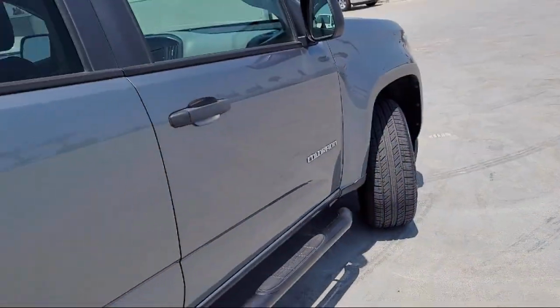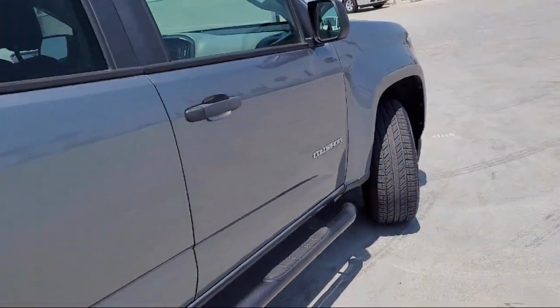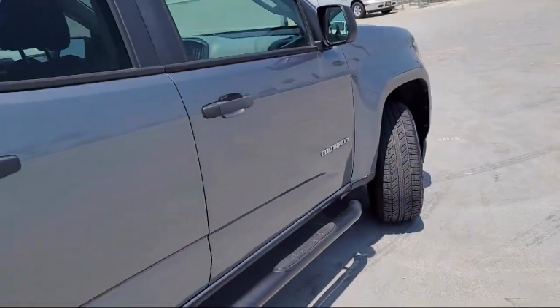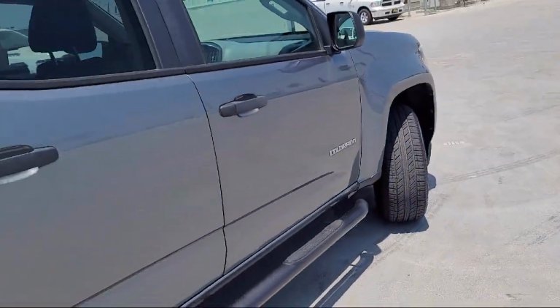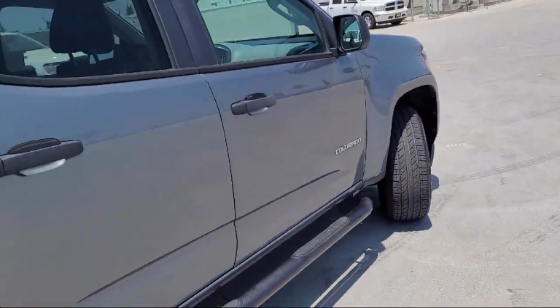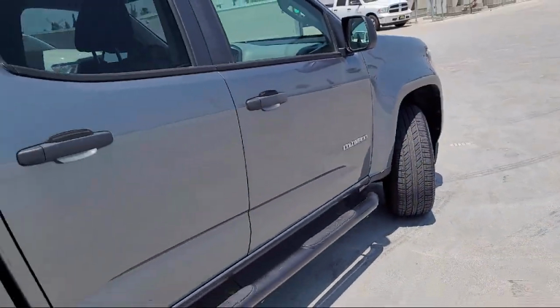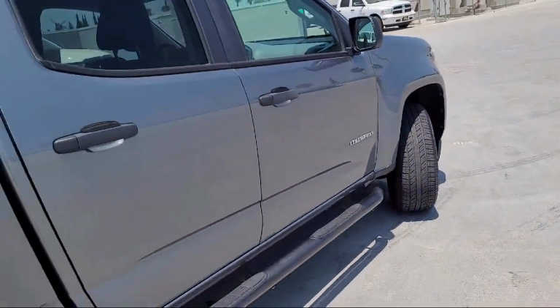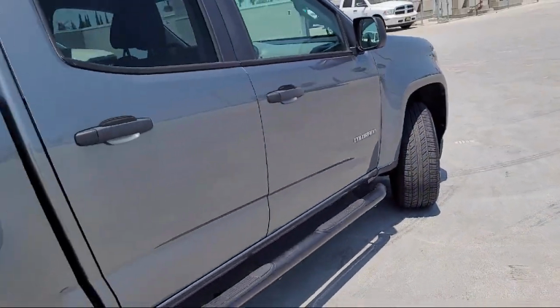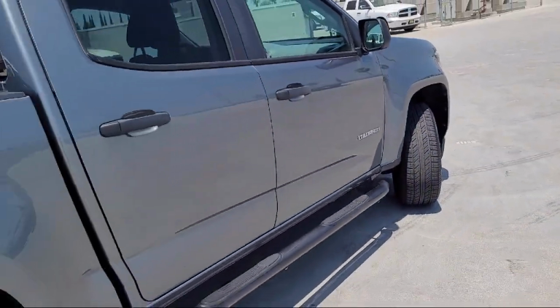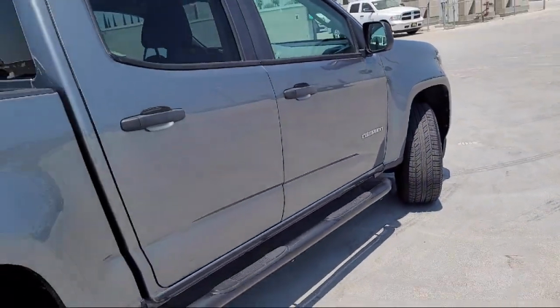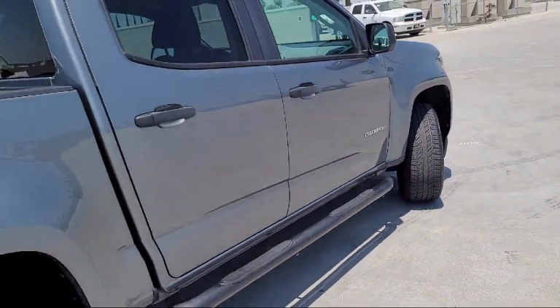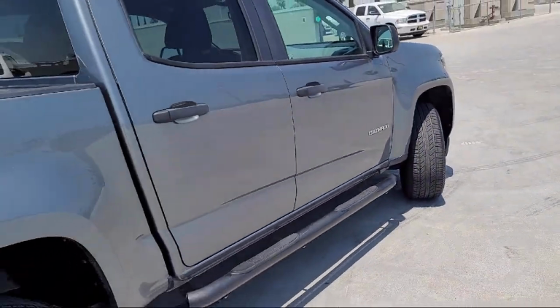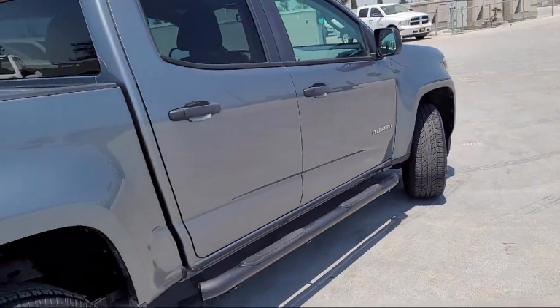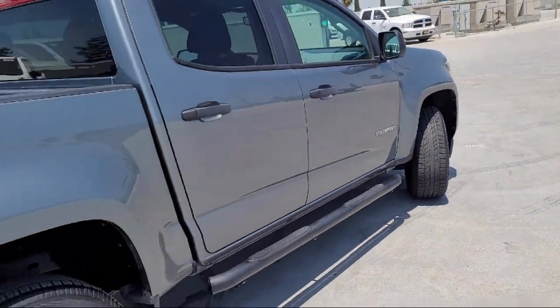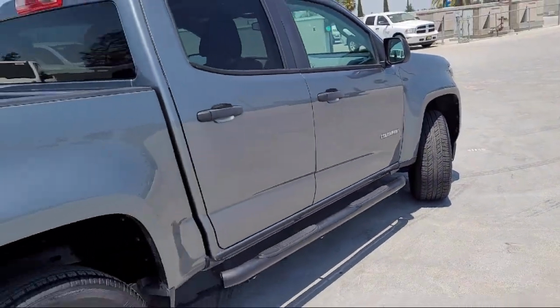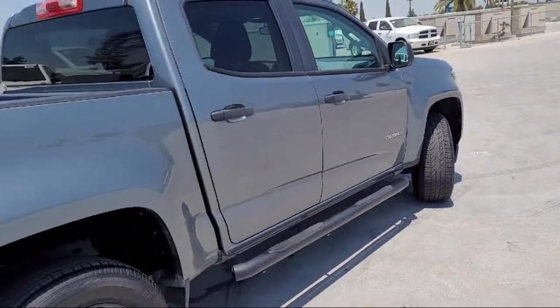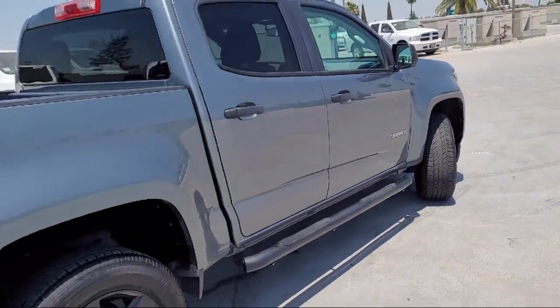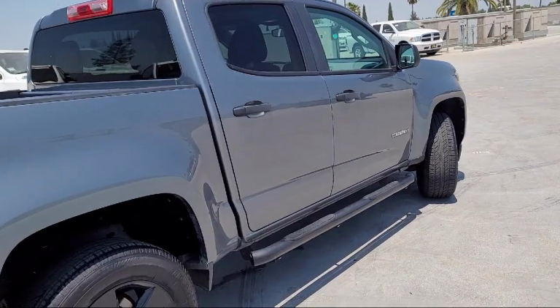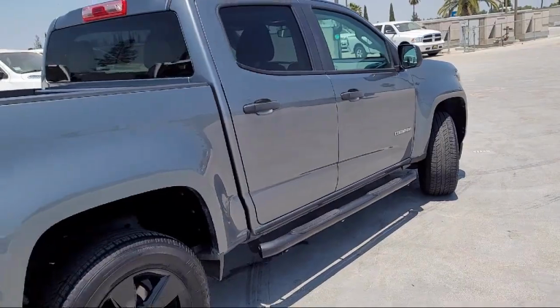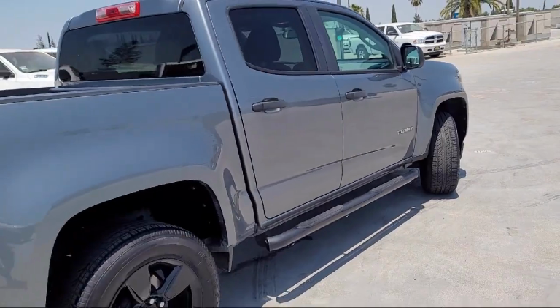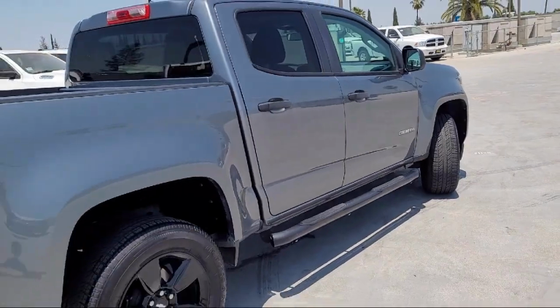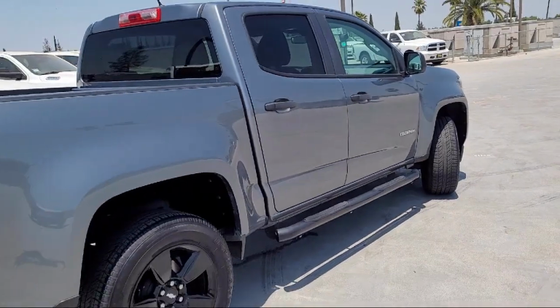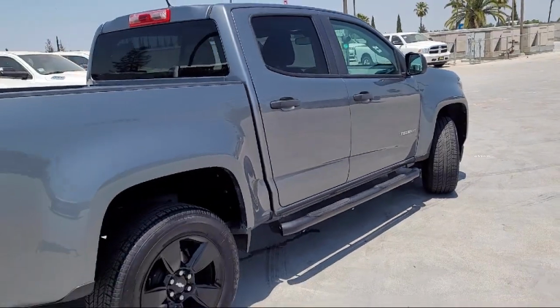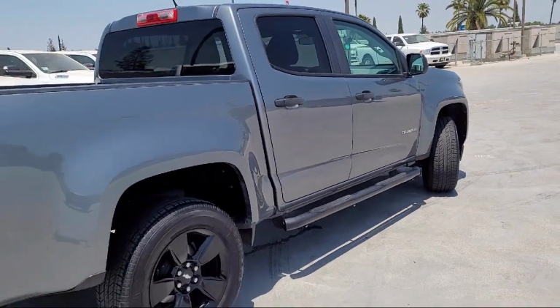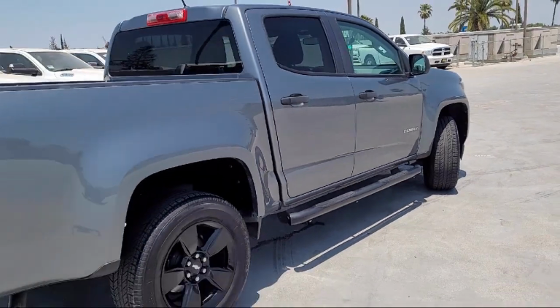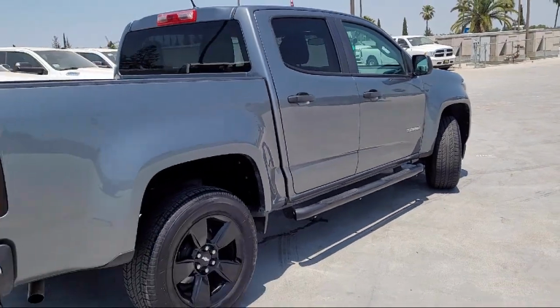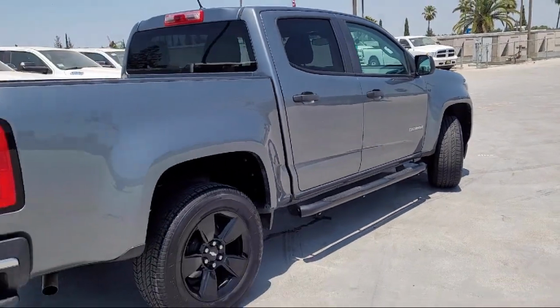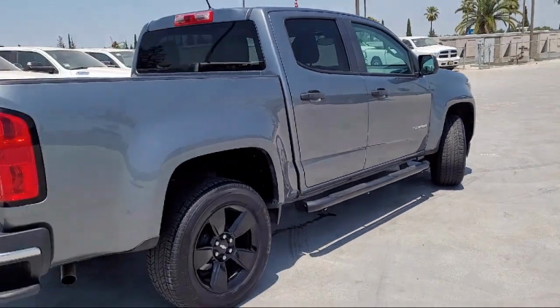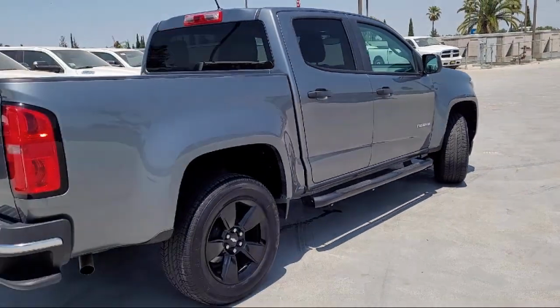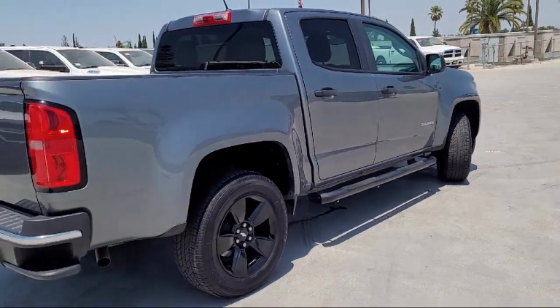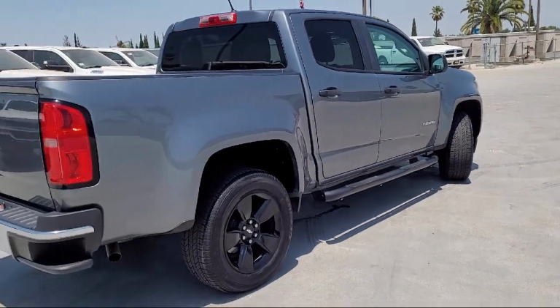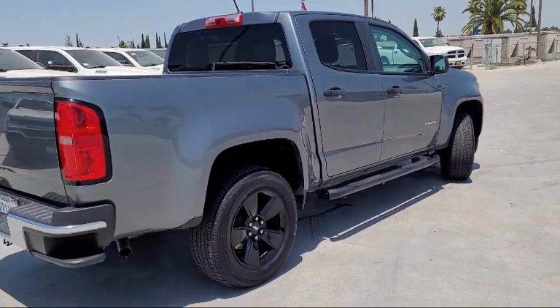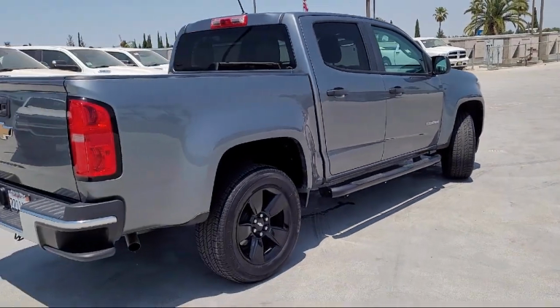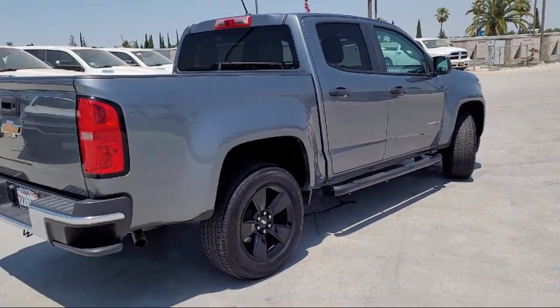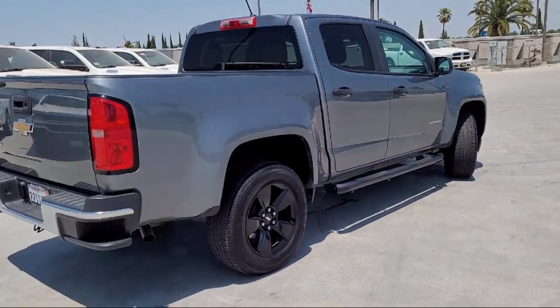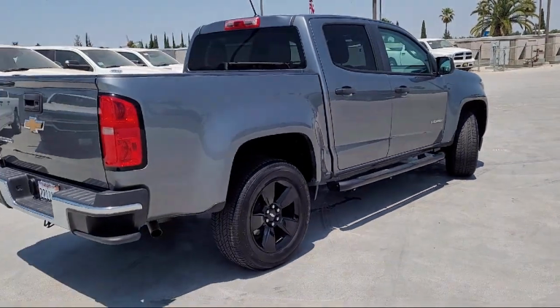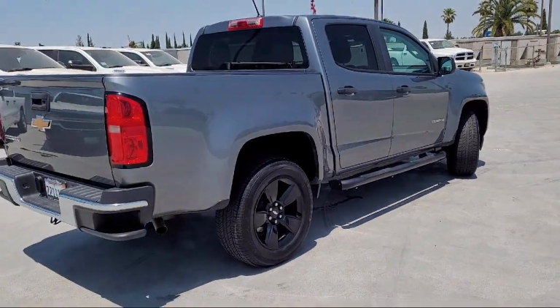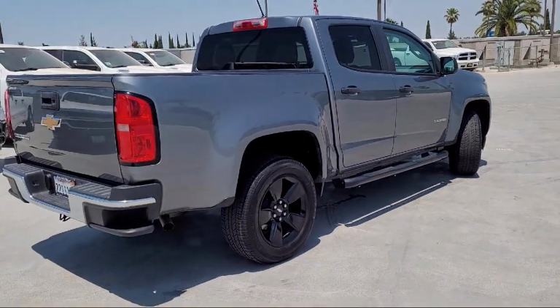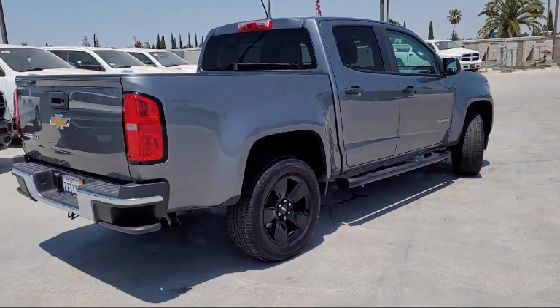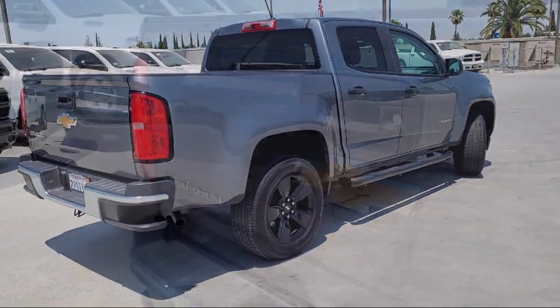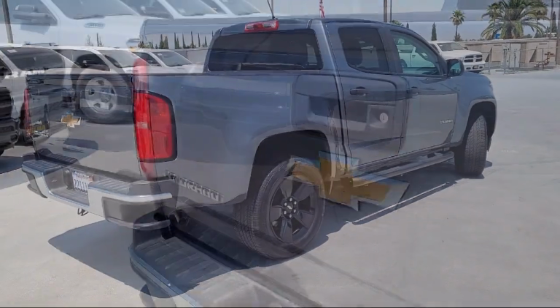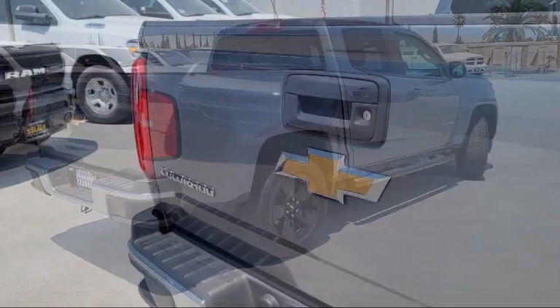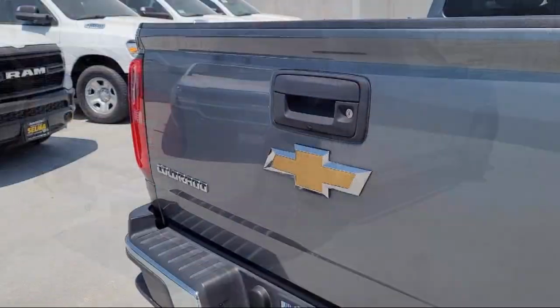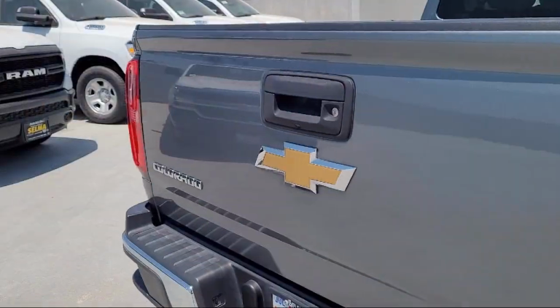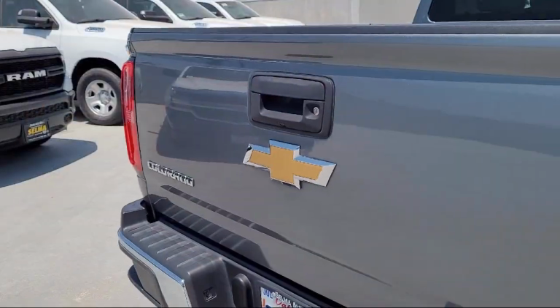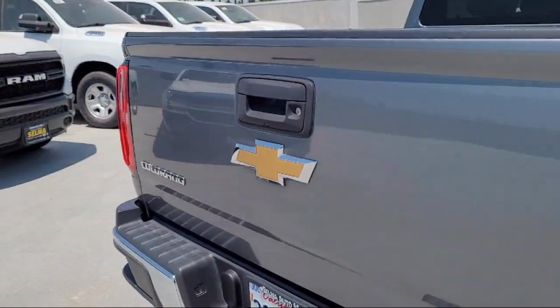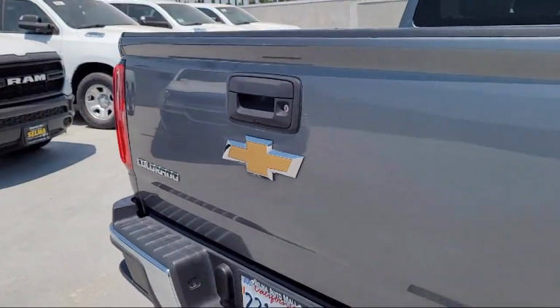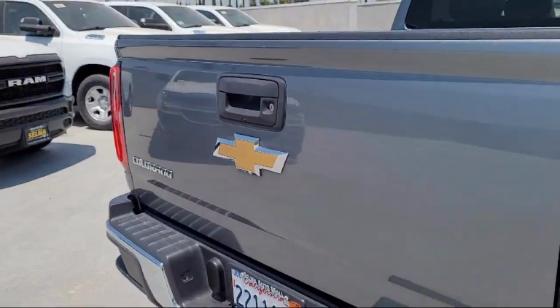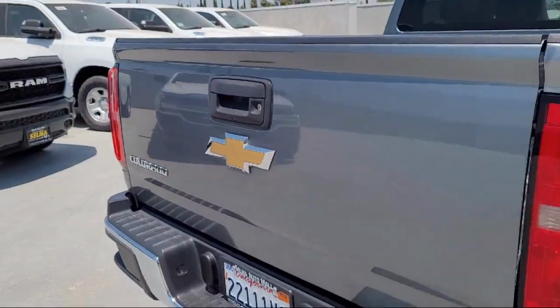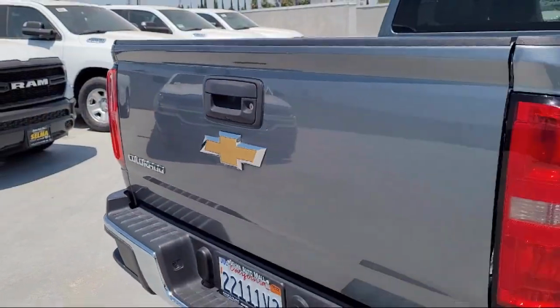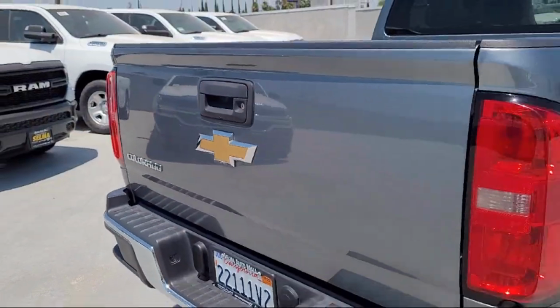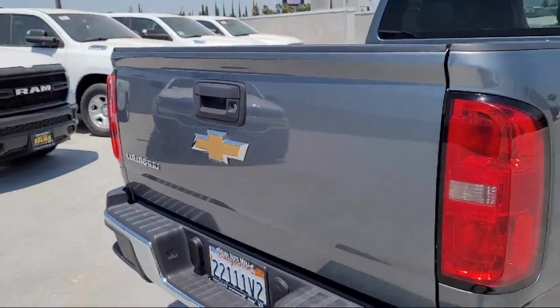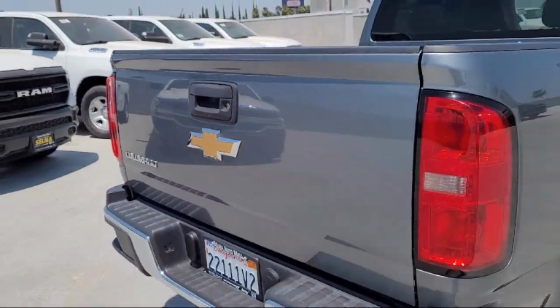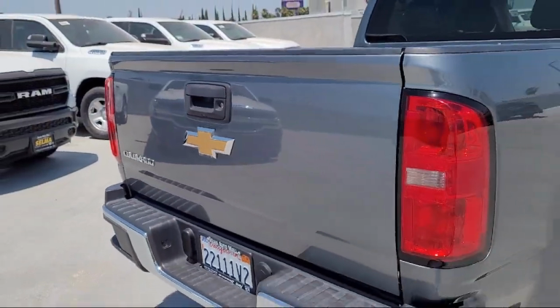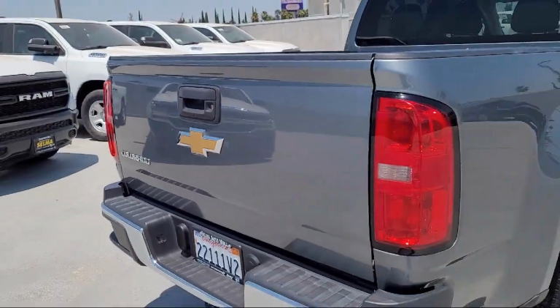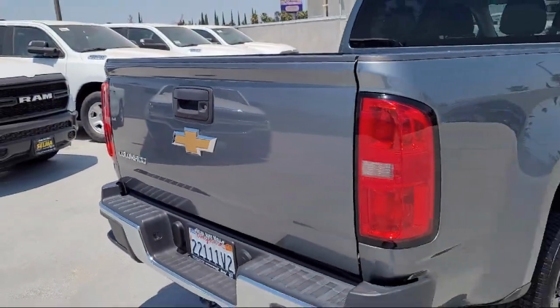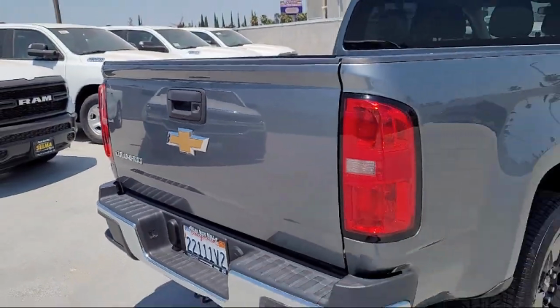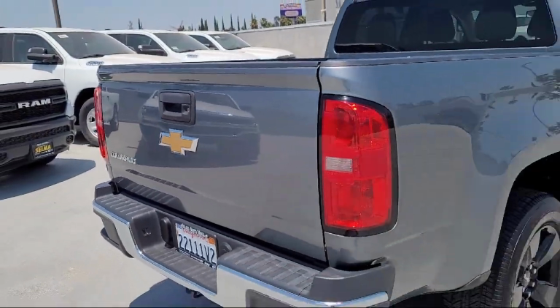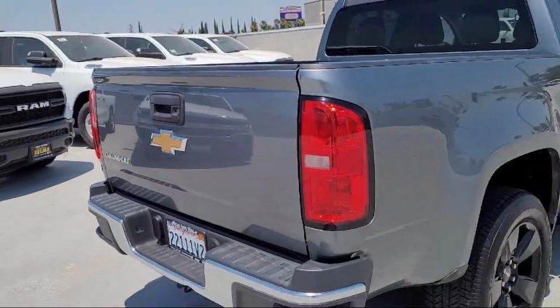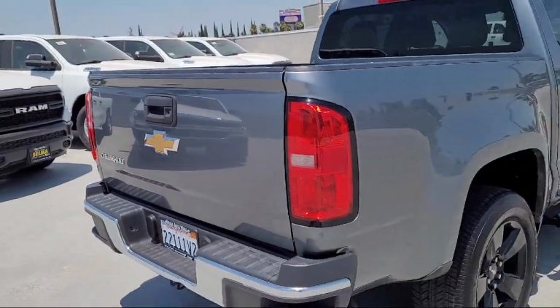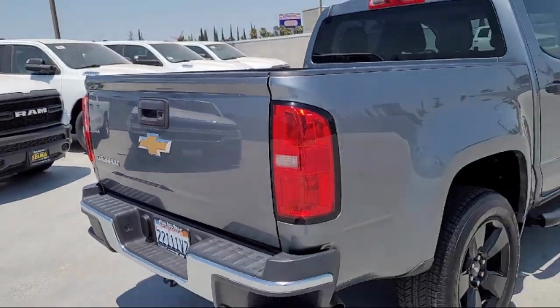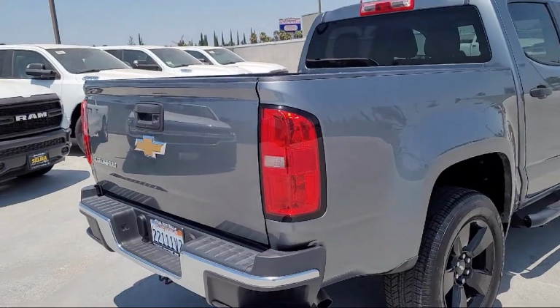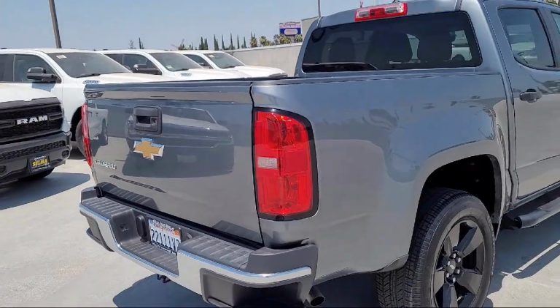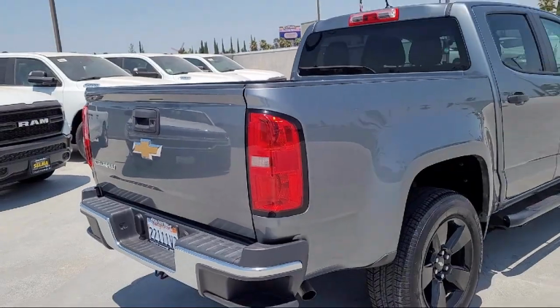Extended Range Remote Keyless Entry, Apple CarPlay, and Android Auto, and has less than 45,000 miles on the odometer.